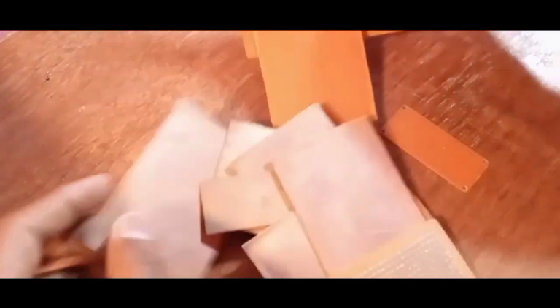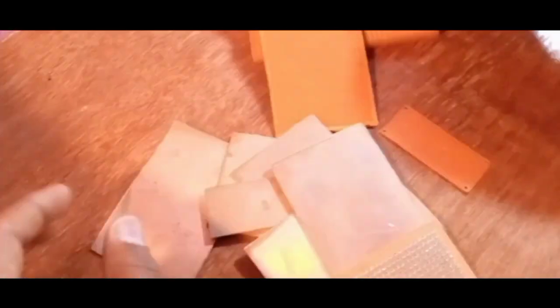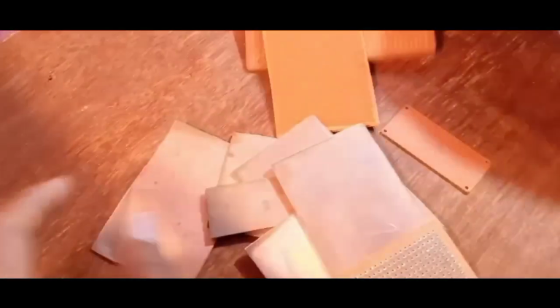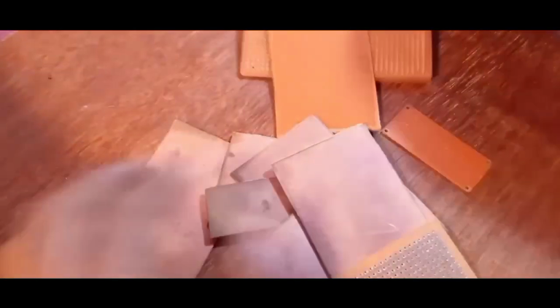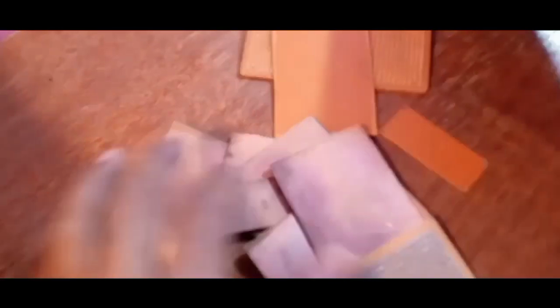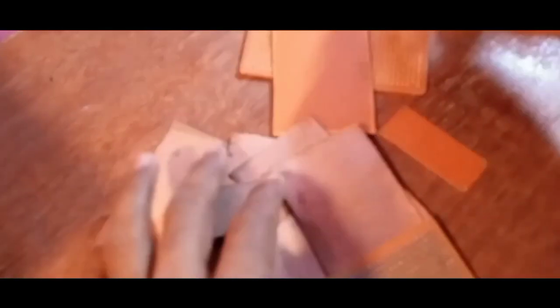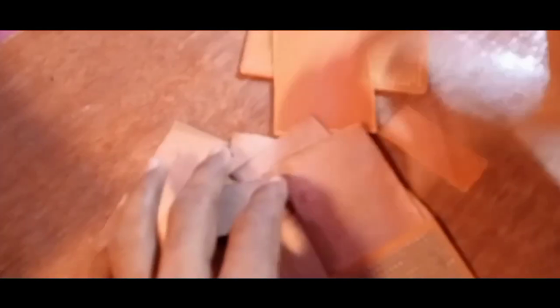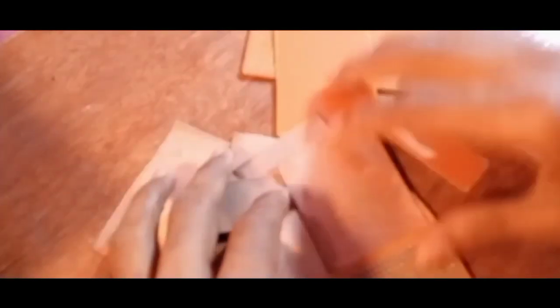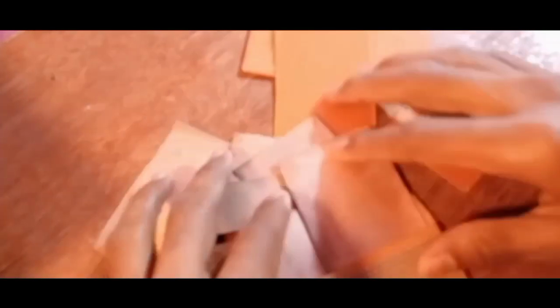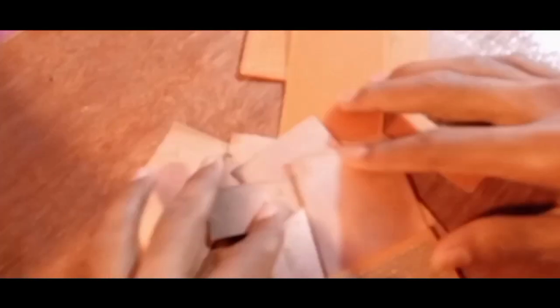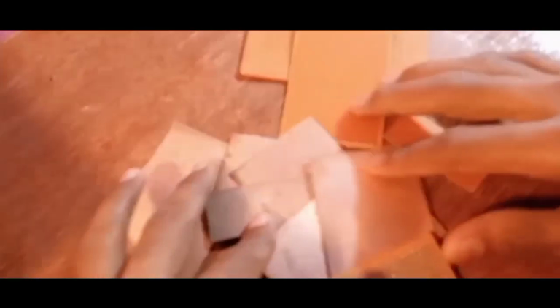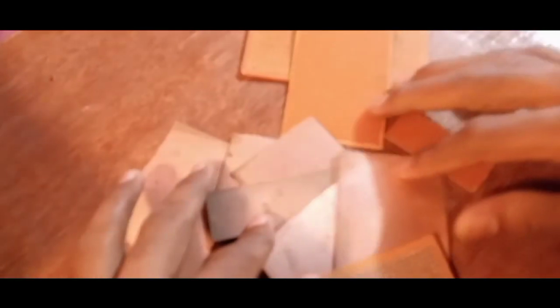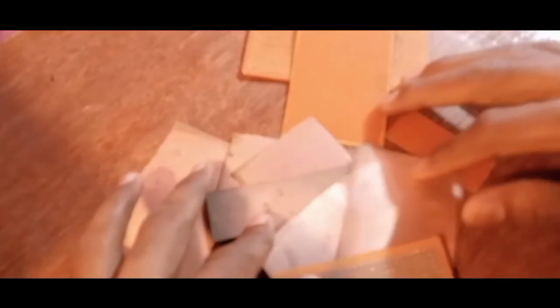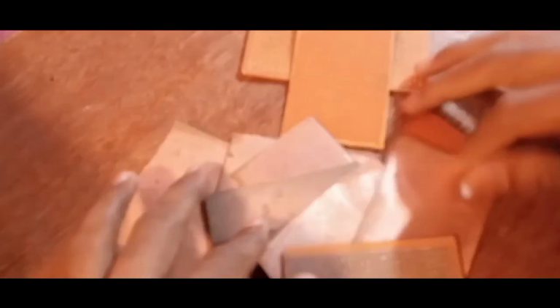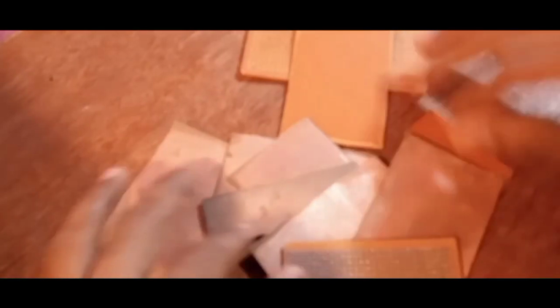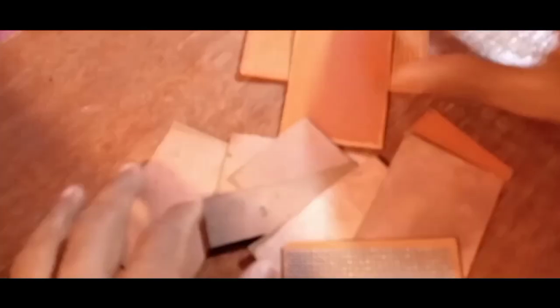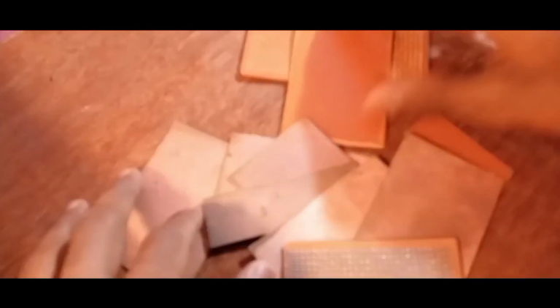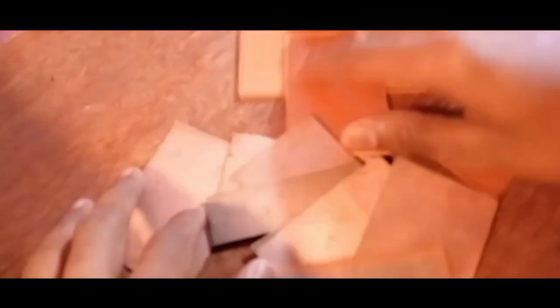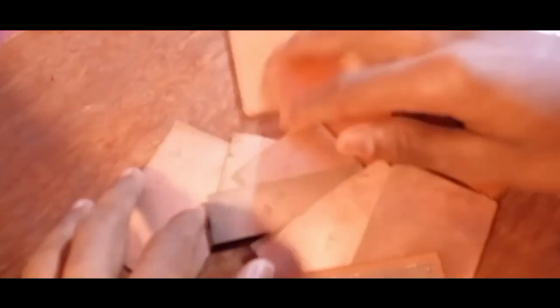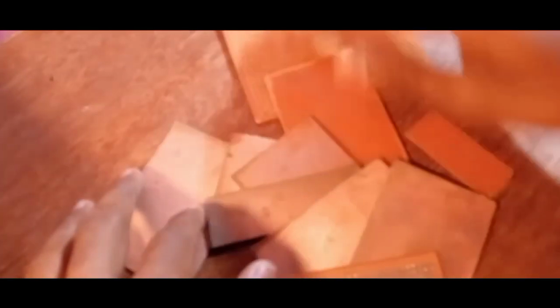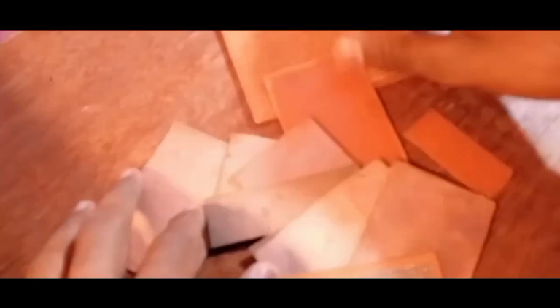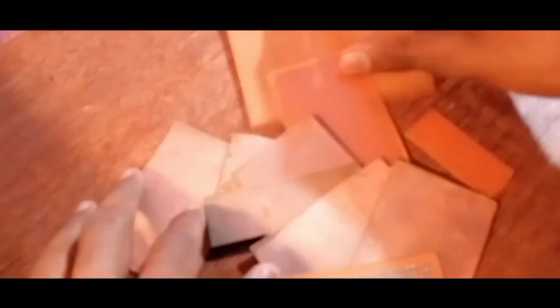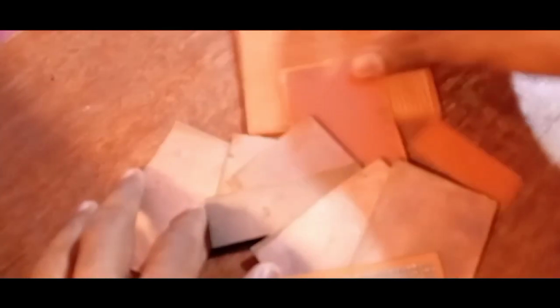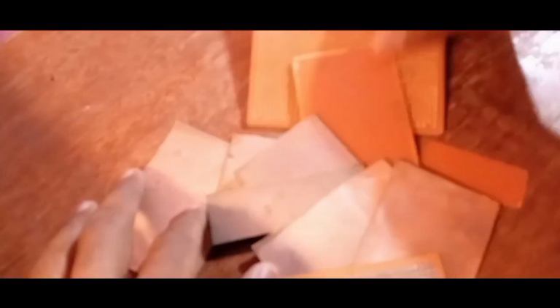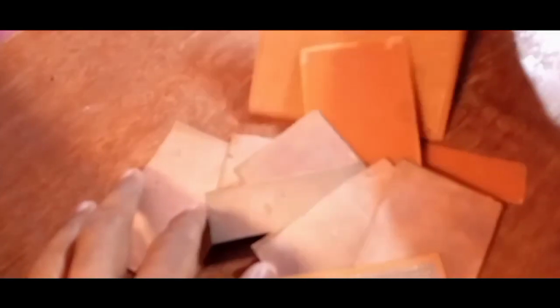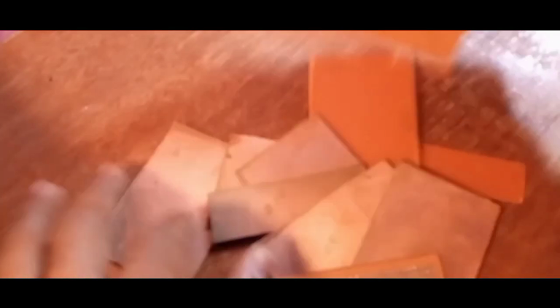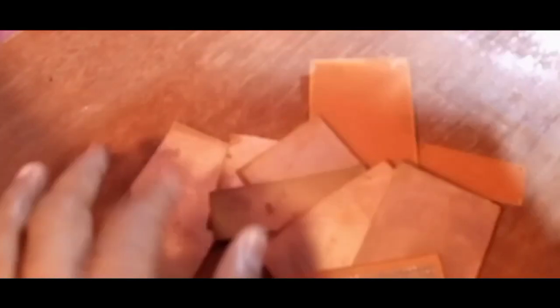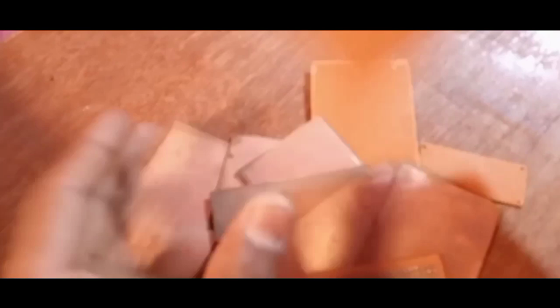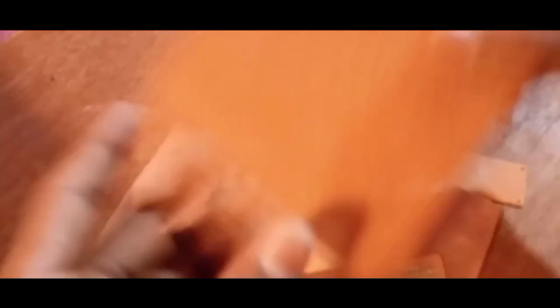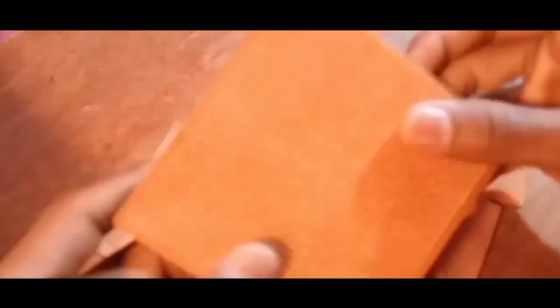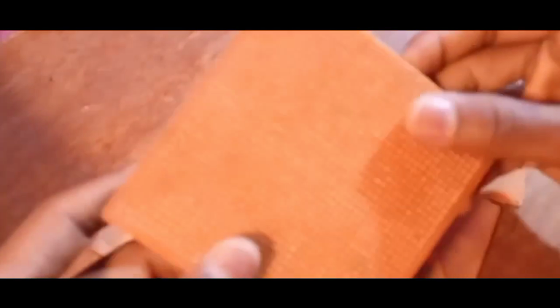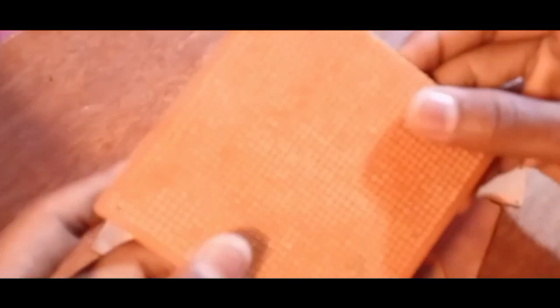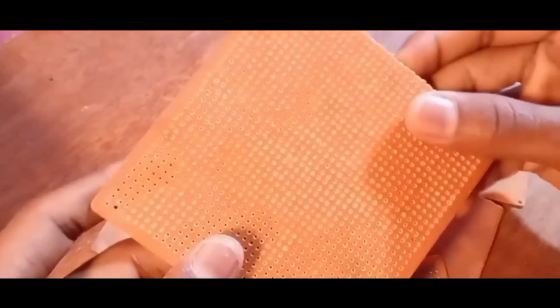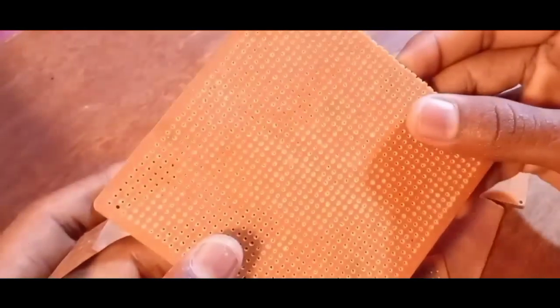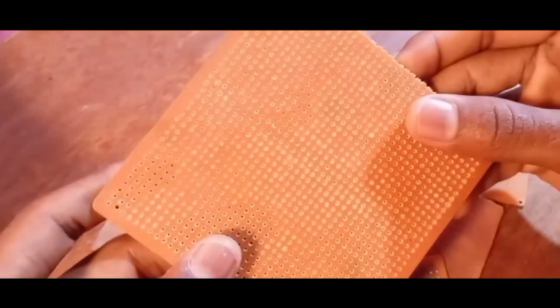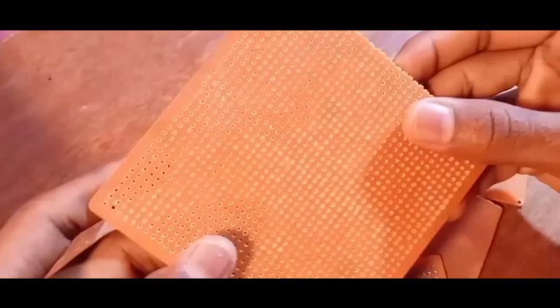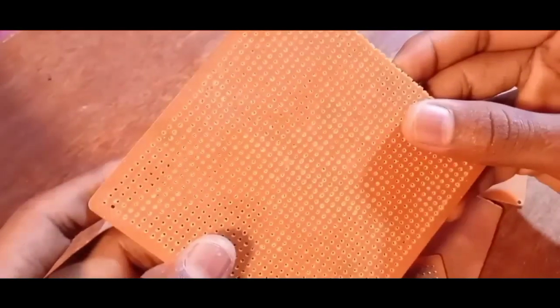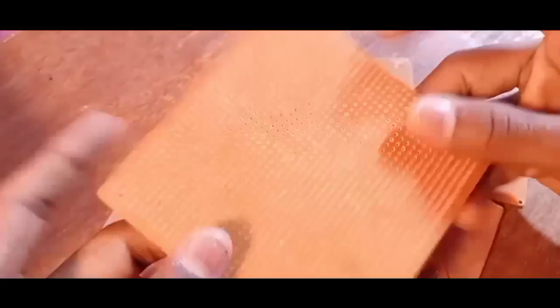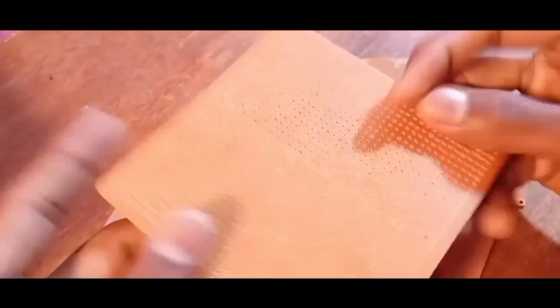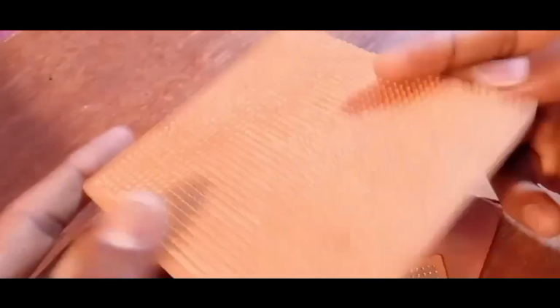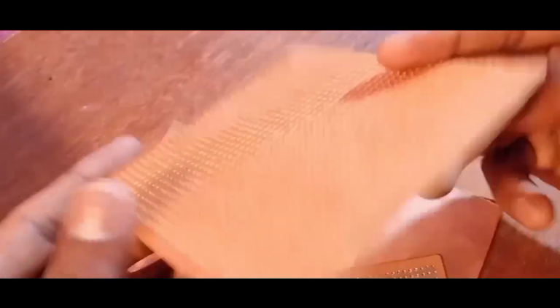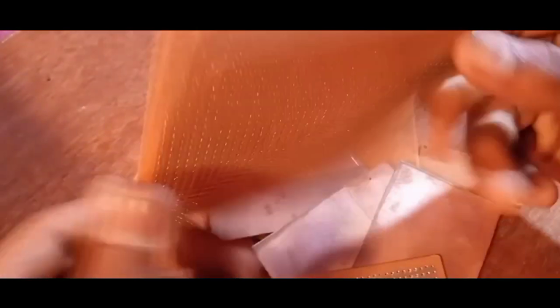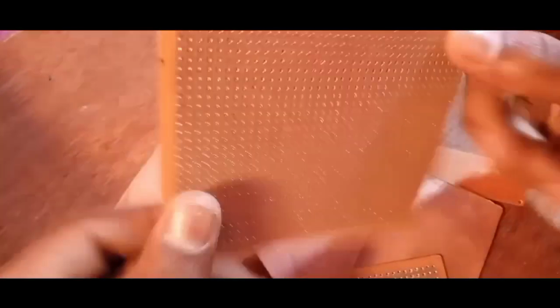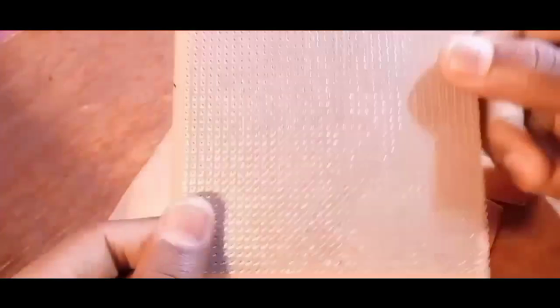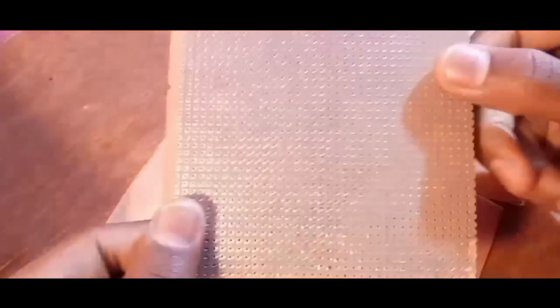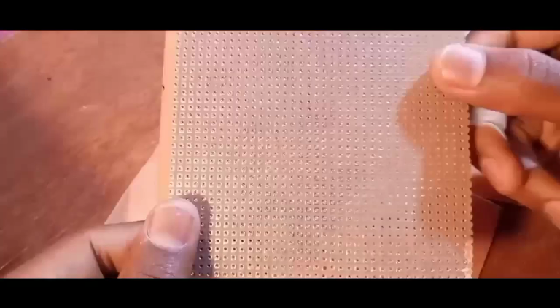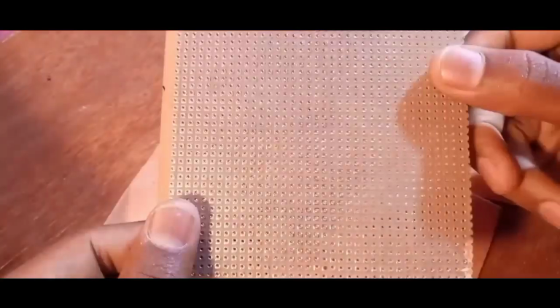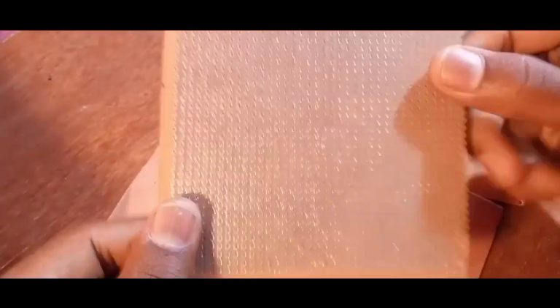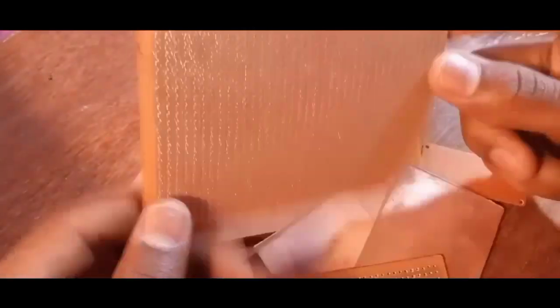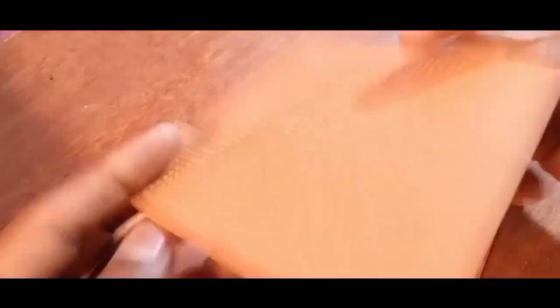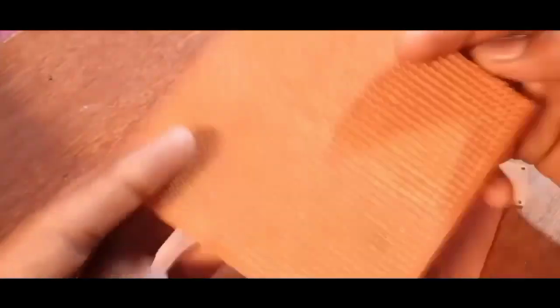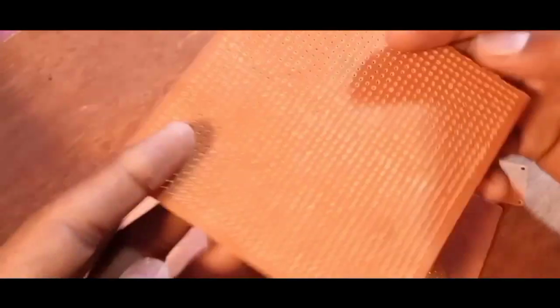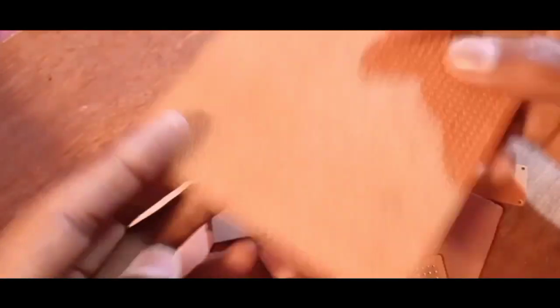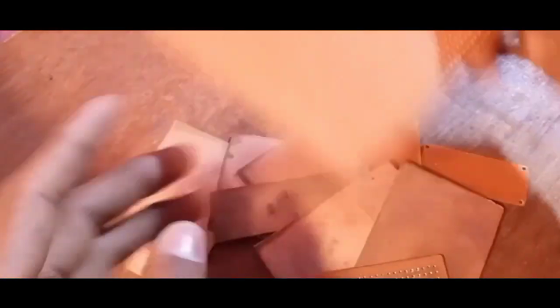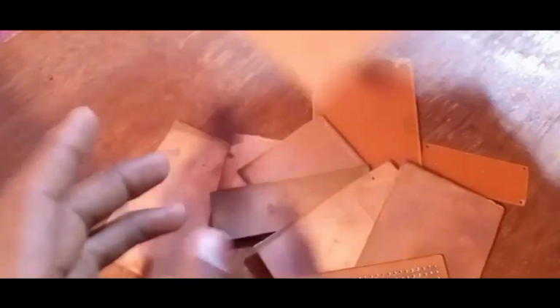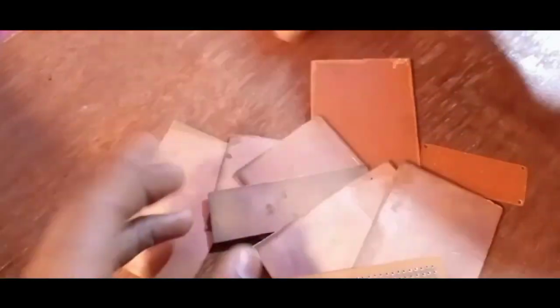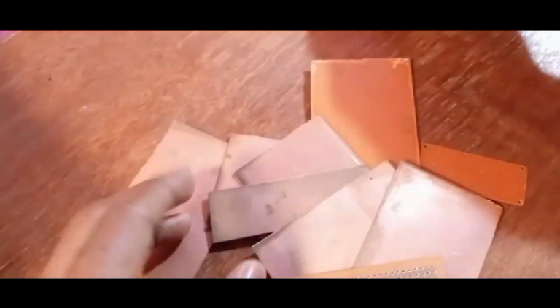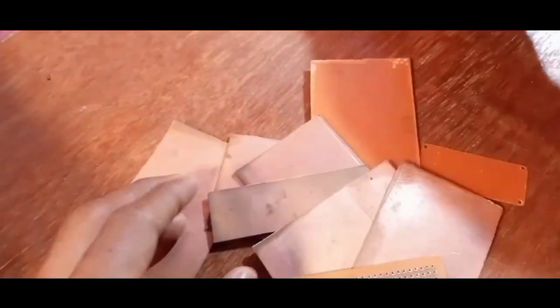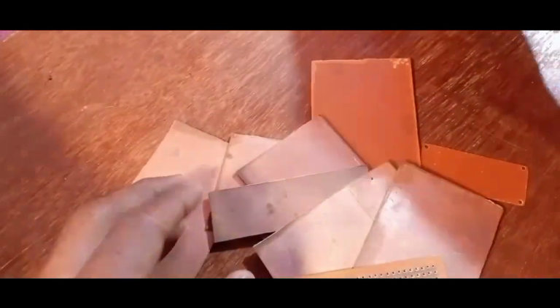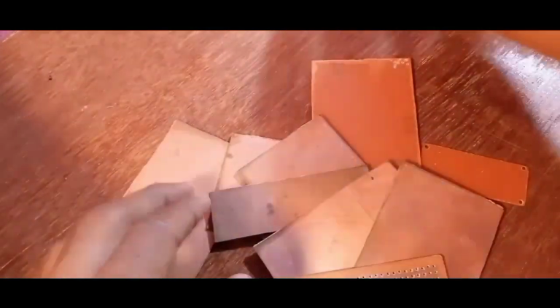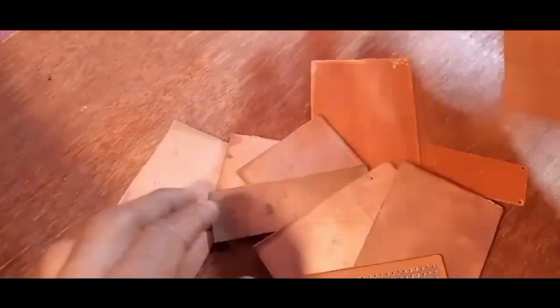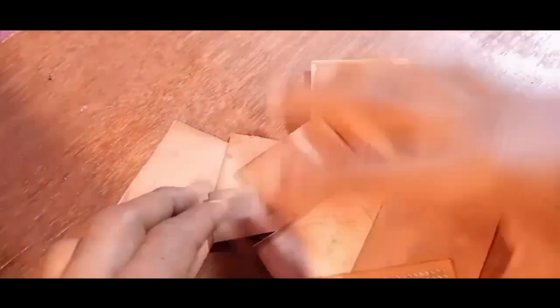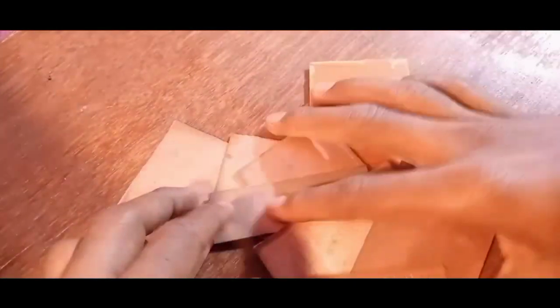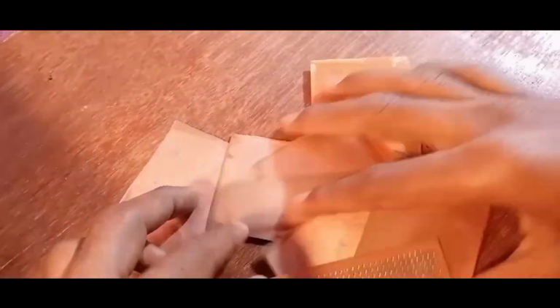This time I have not used a dot PCB board. Today I am making a PCB with a copper clad board.